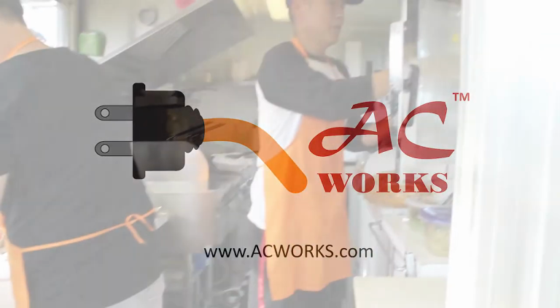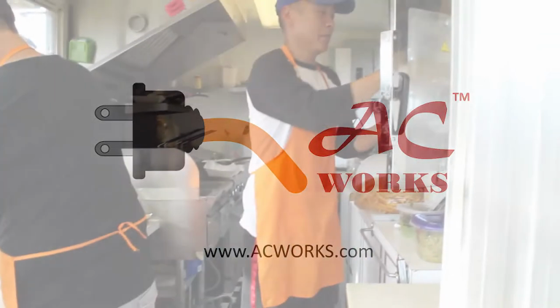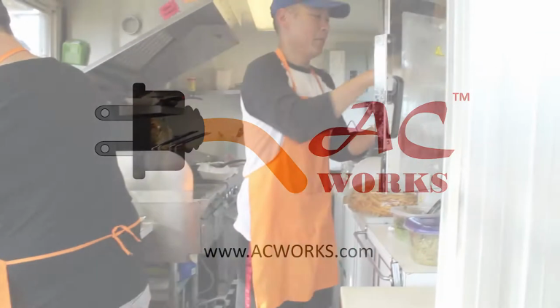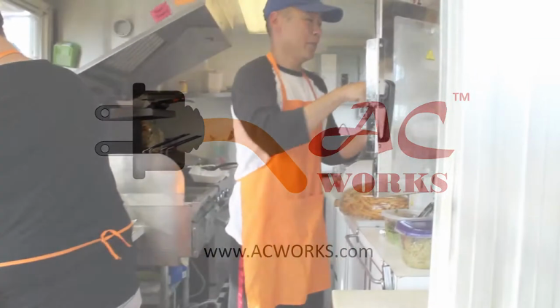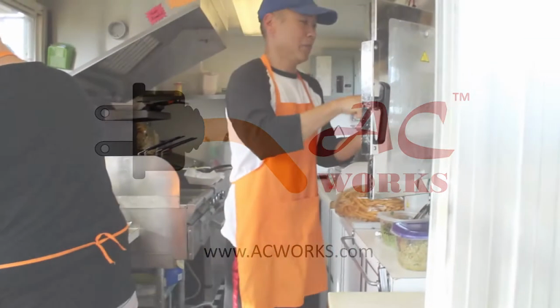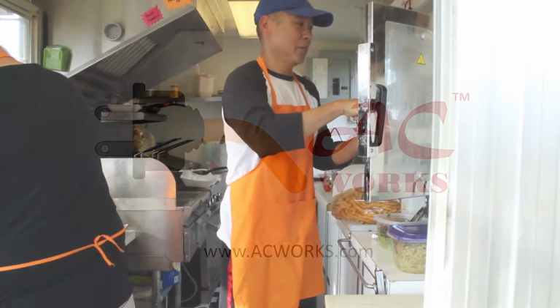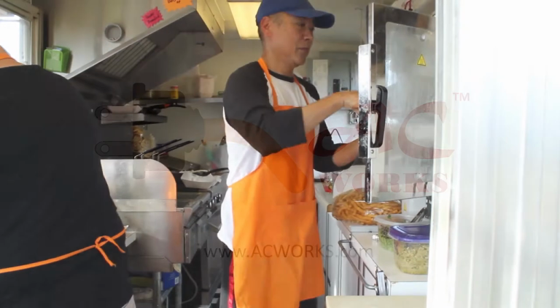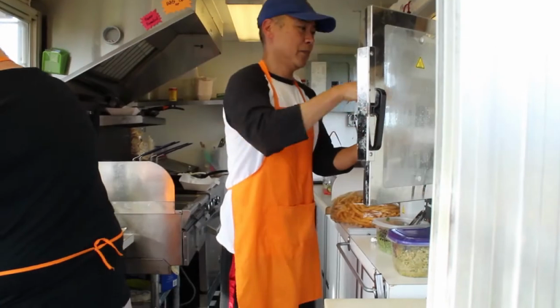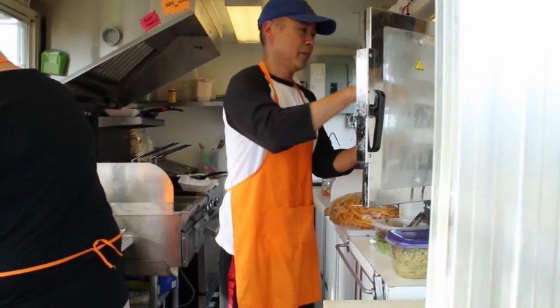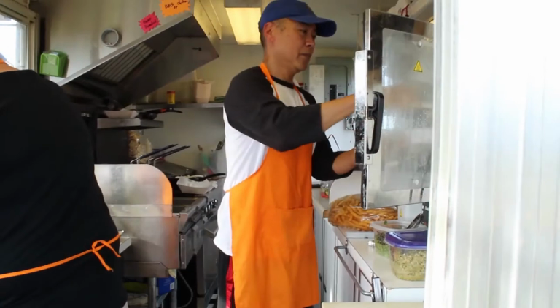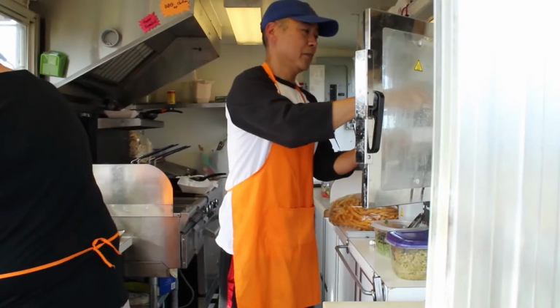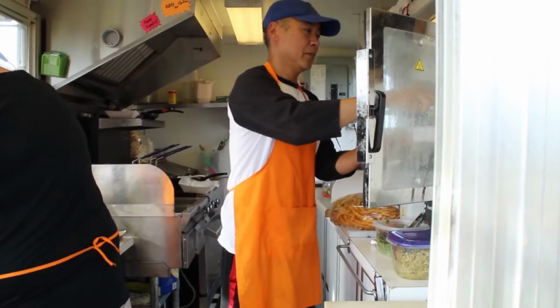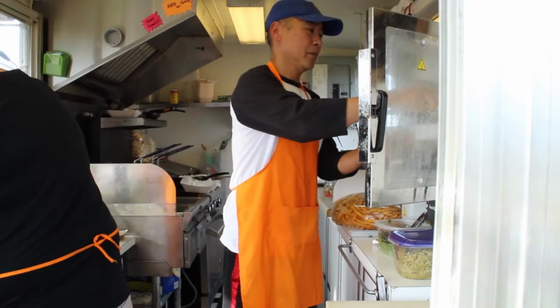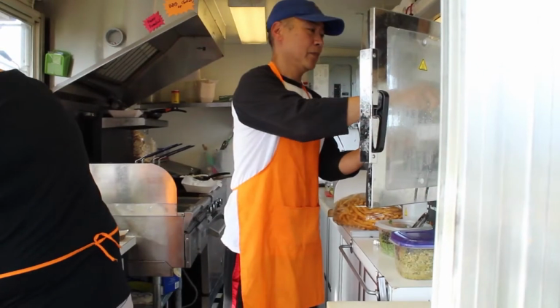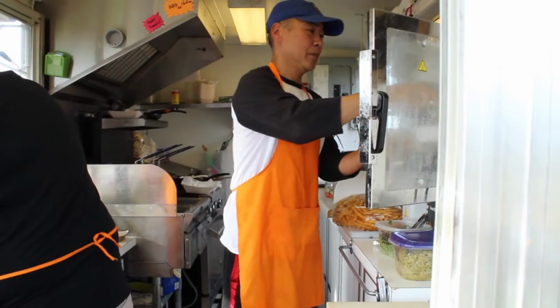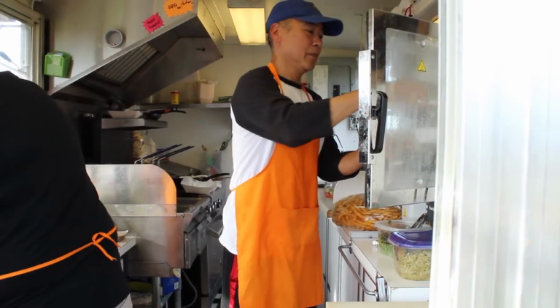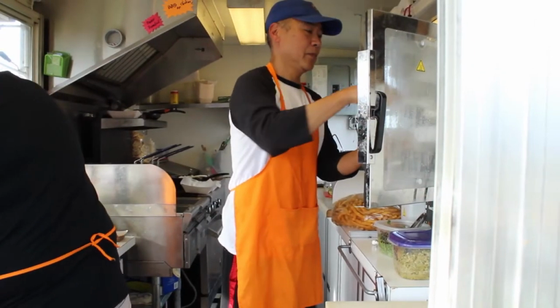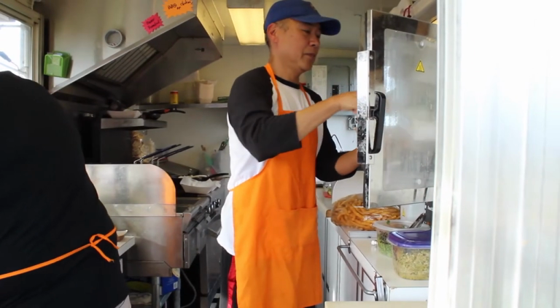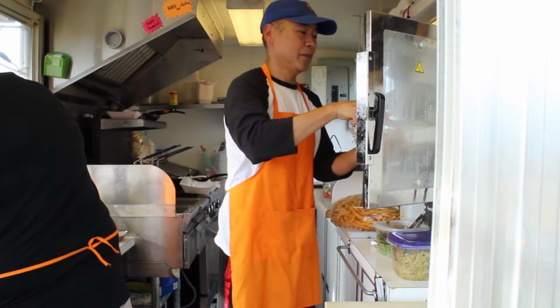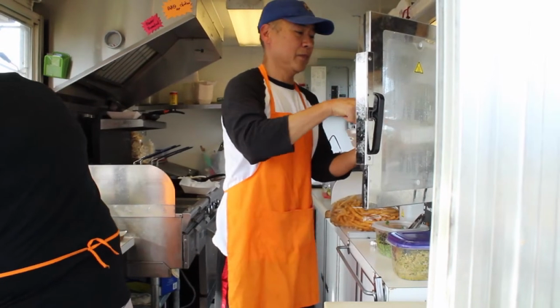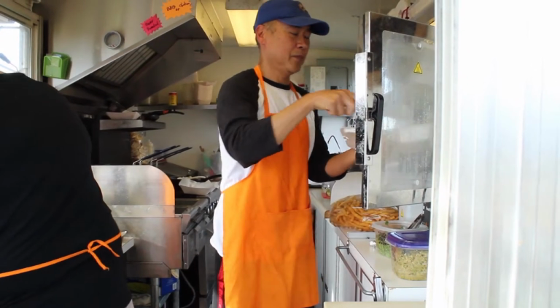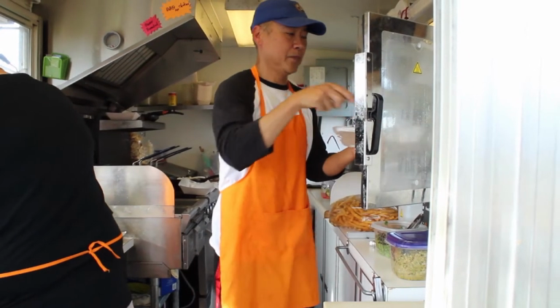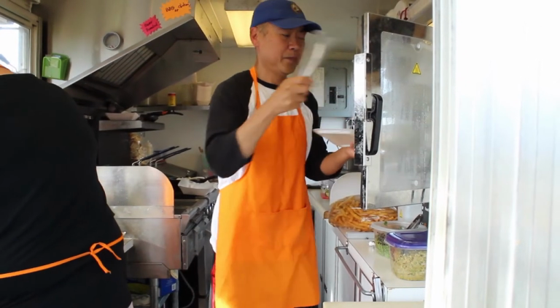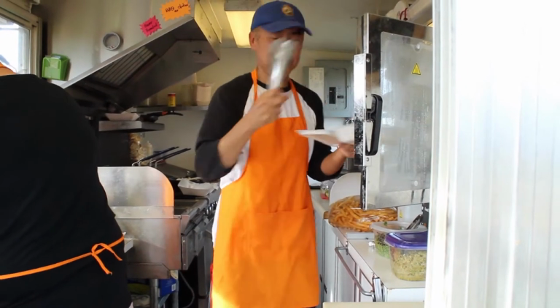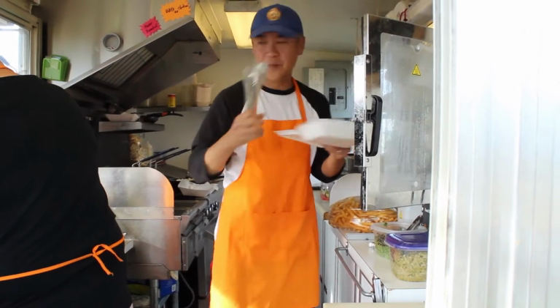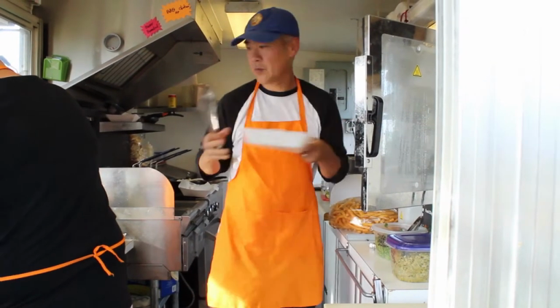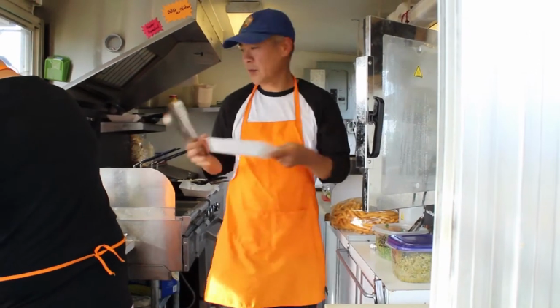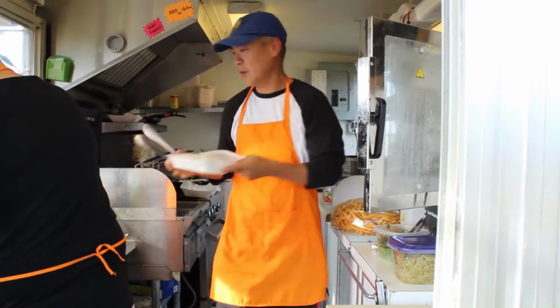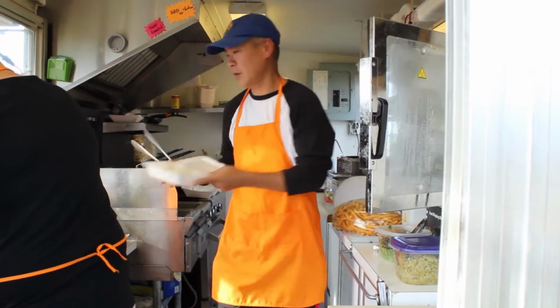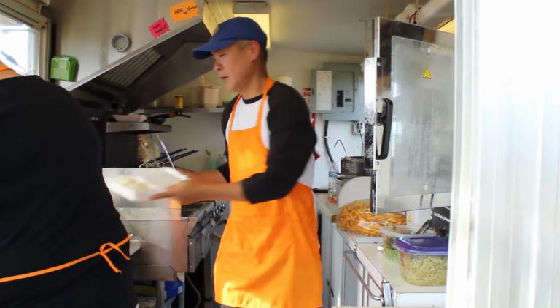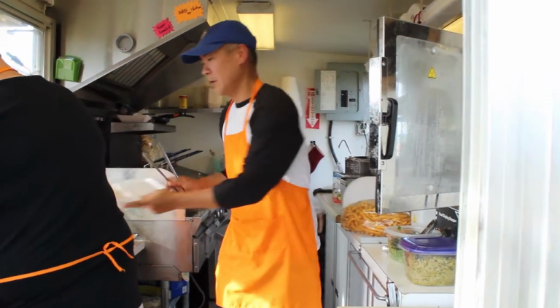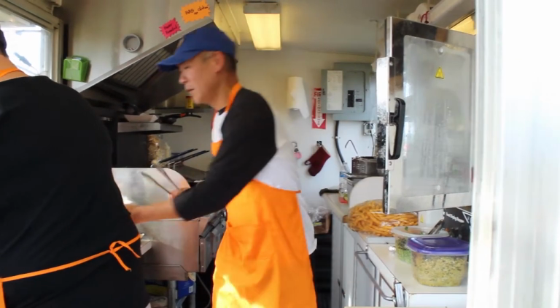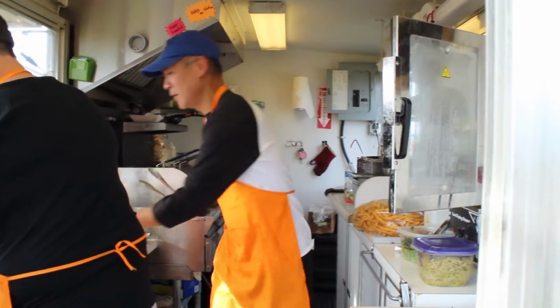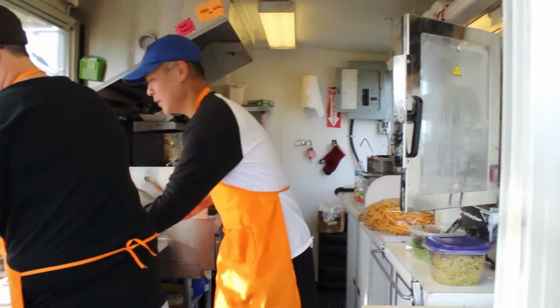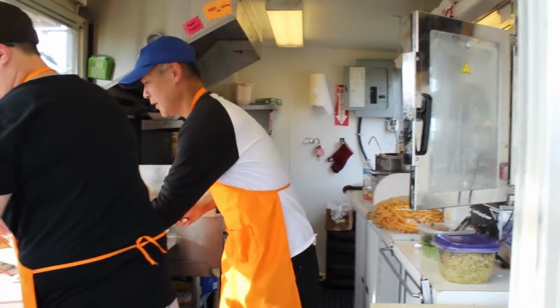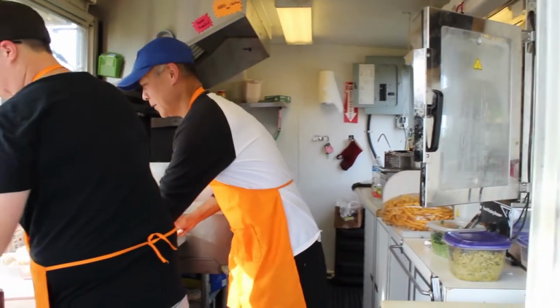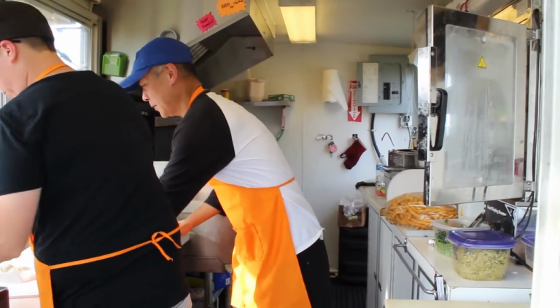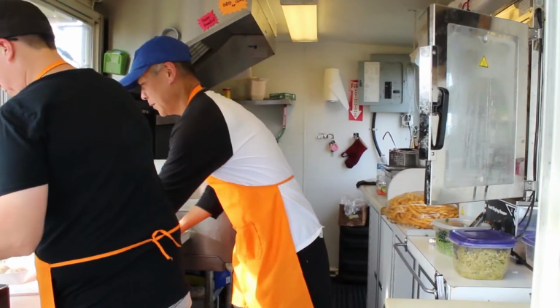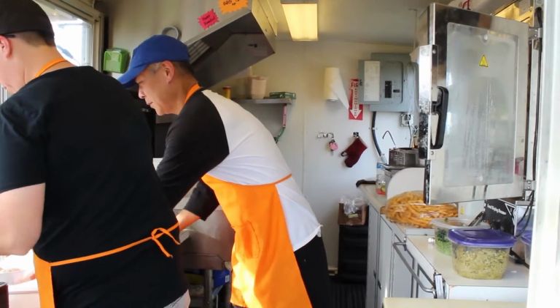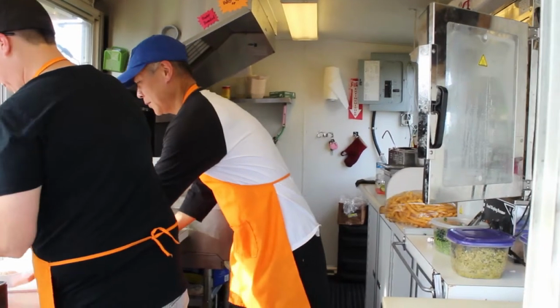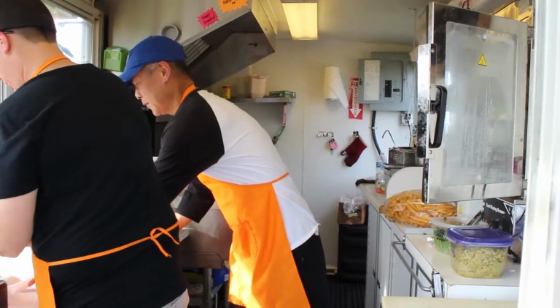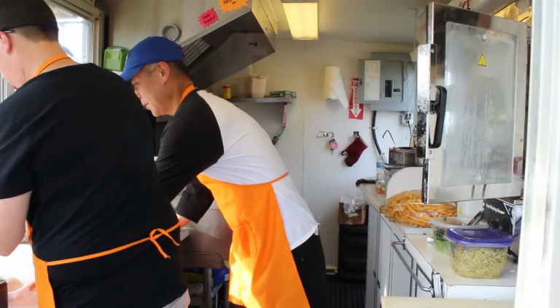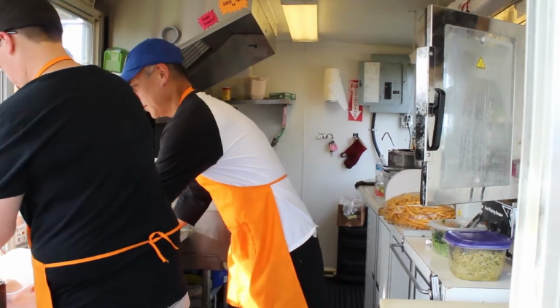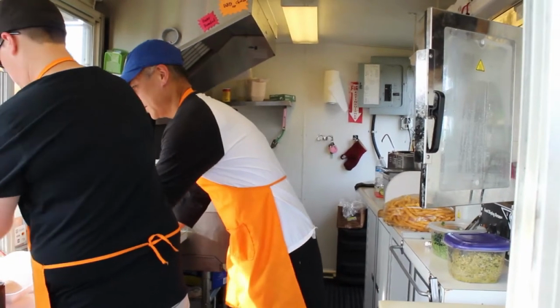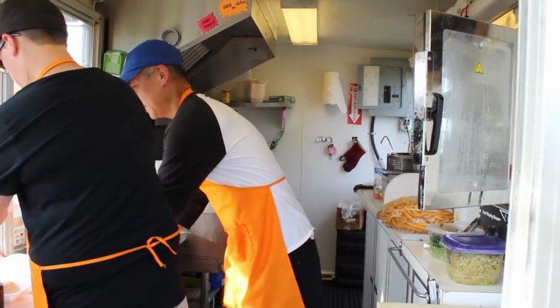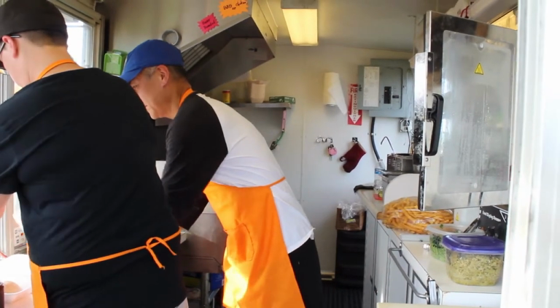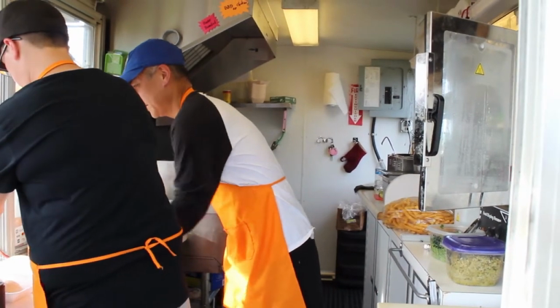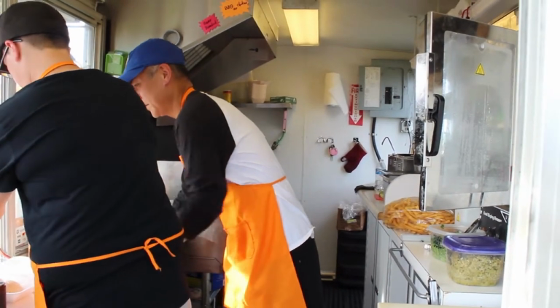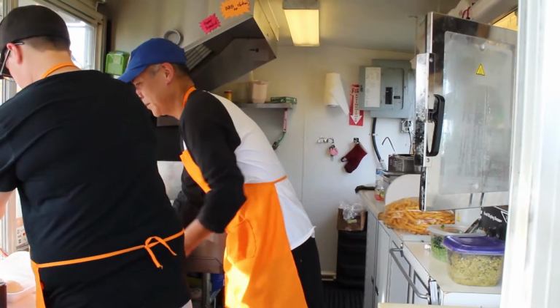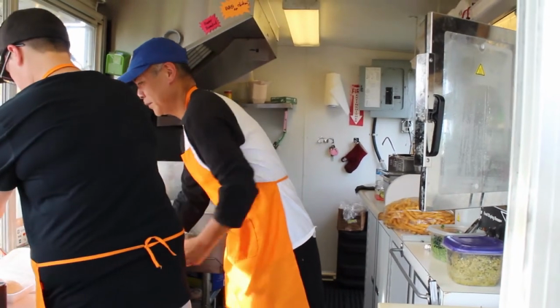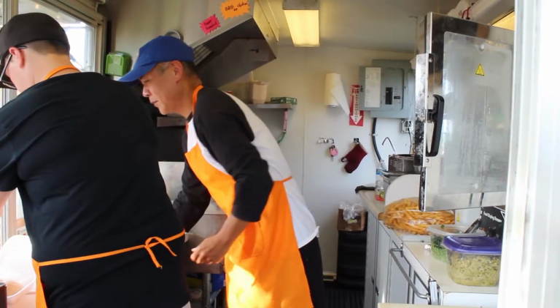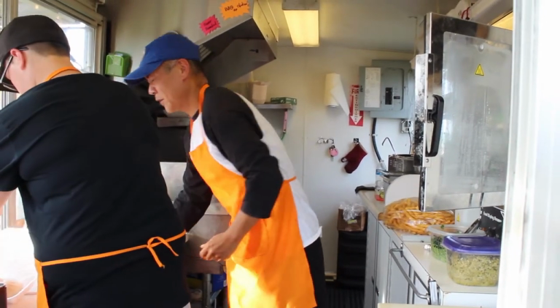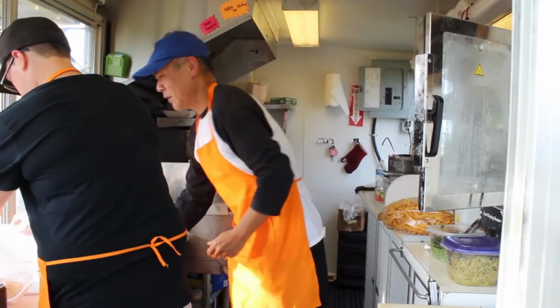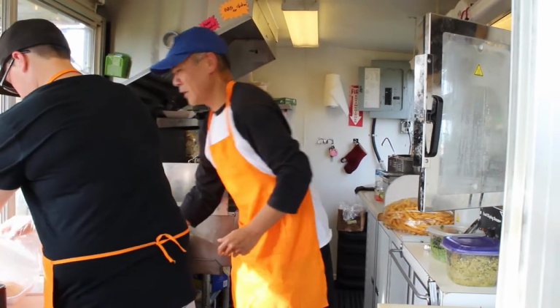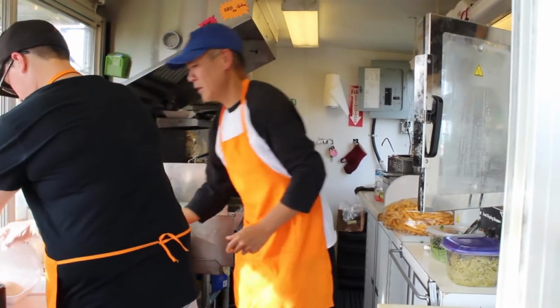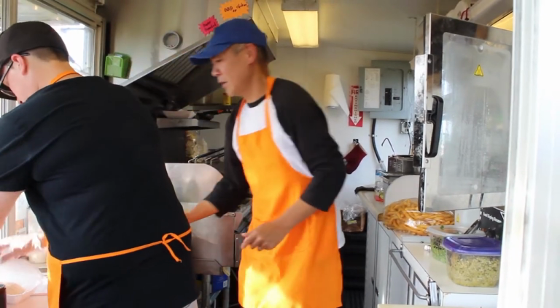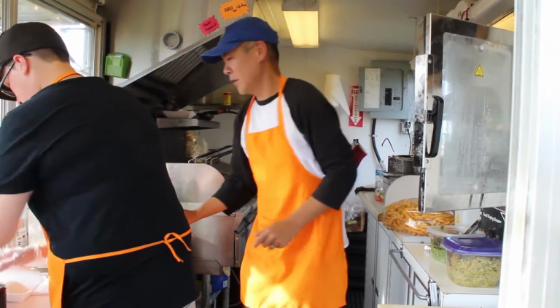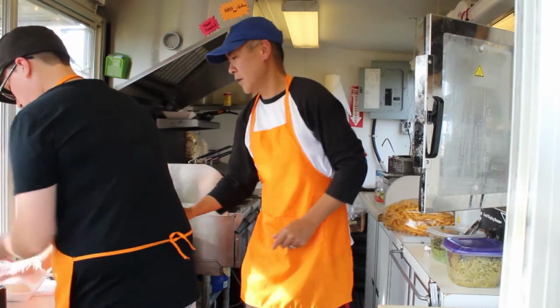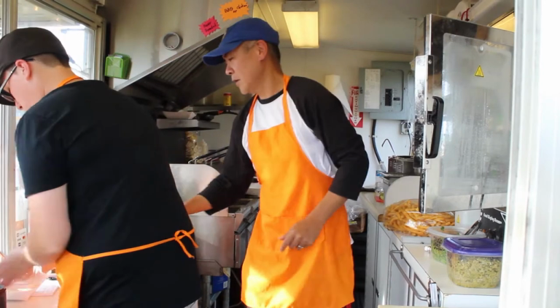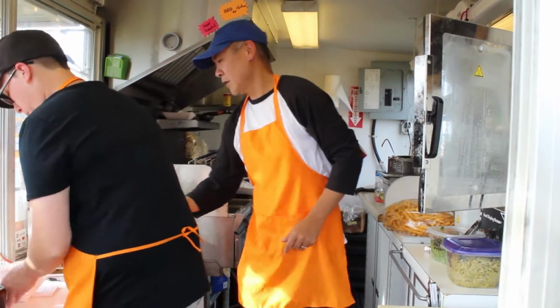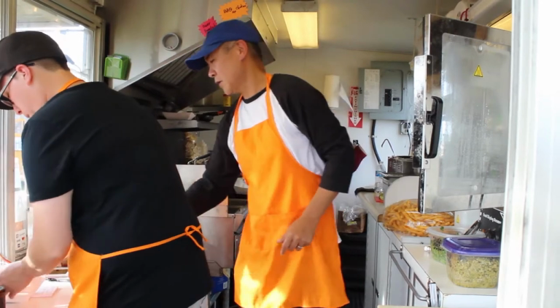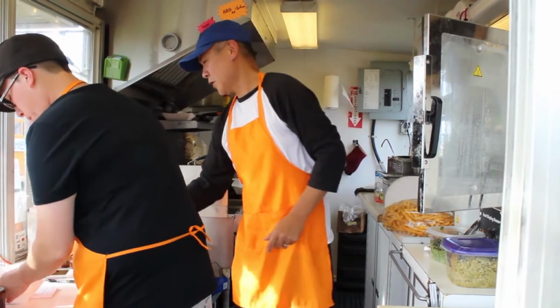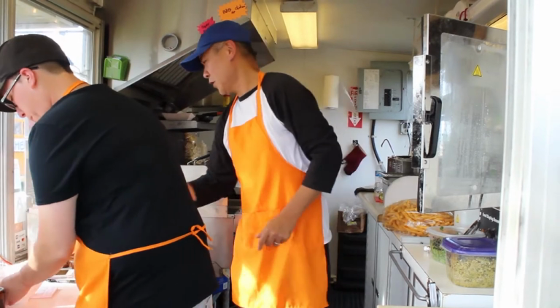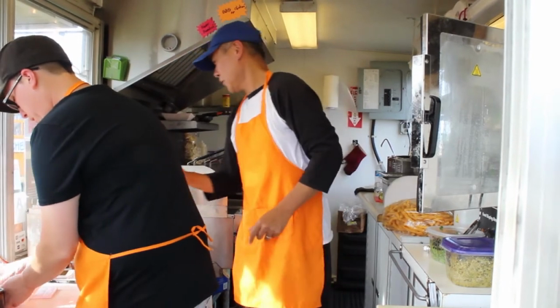Food trucks are gaining popularity fast. You see them at festivals, company gatherings, concerts, and even food truck rallies.